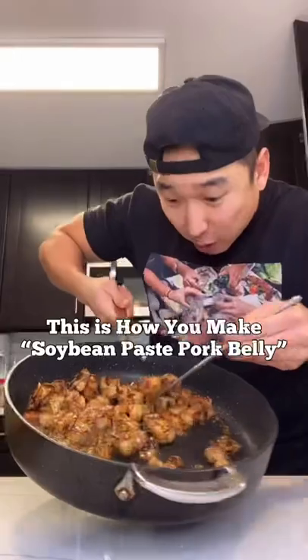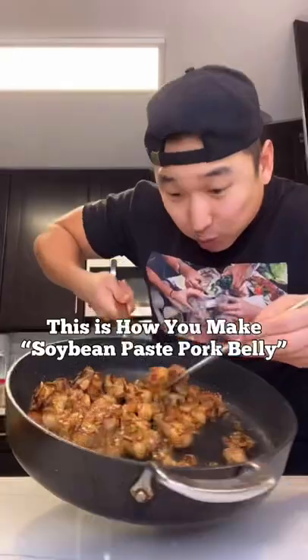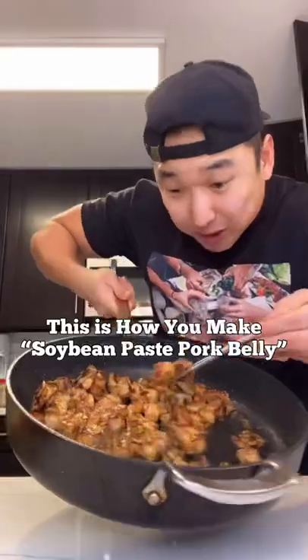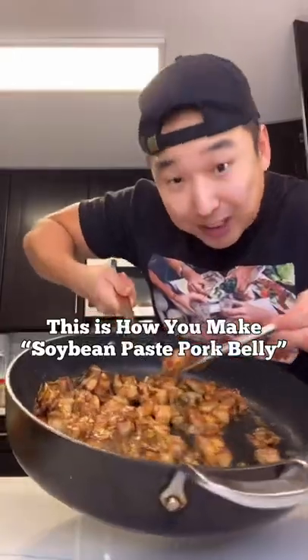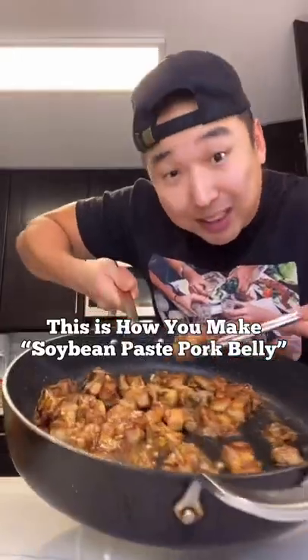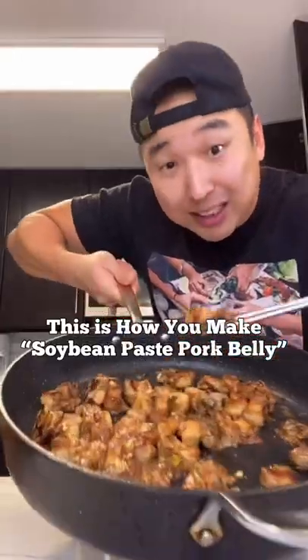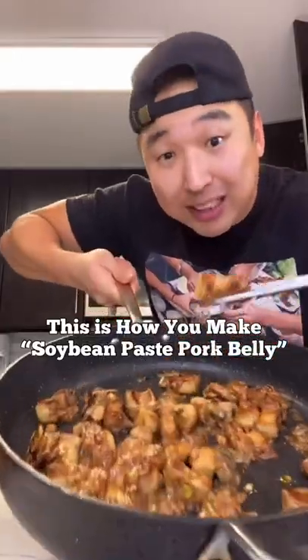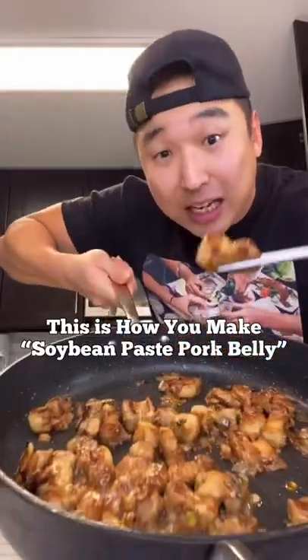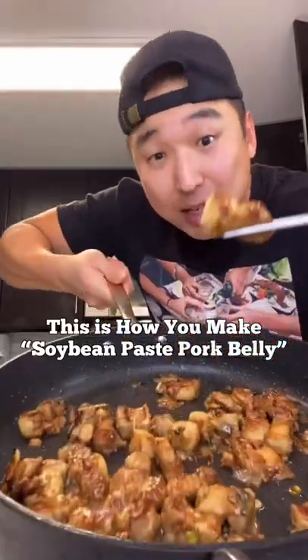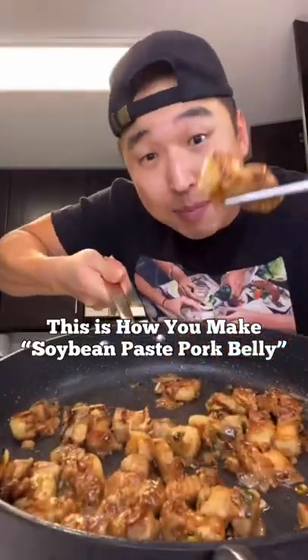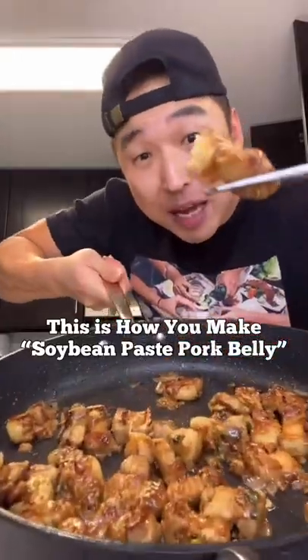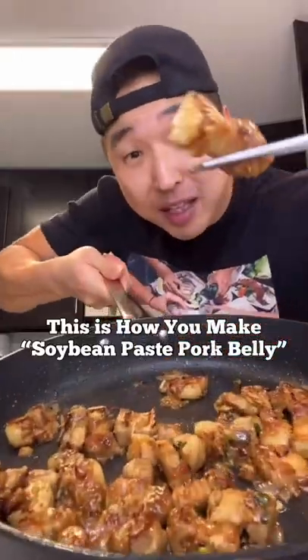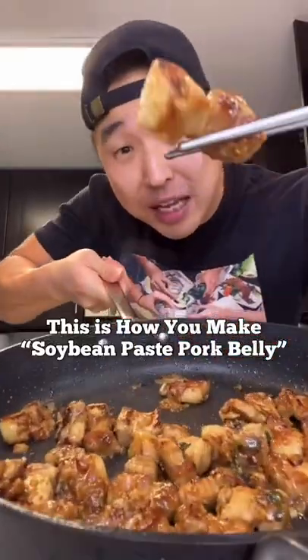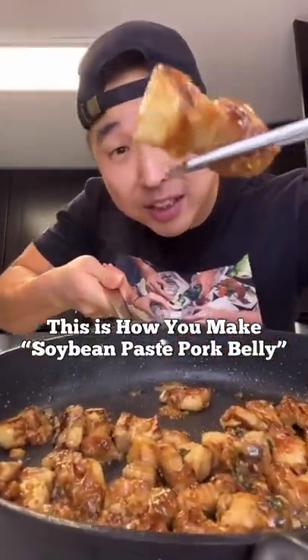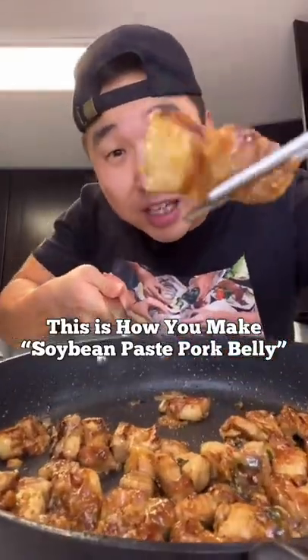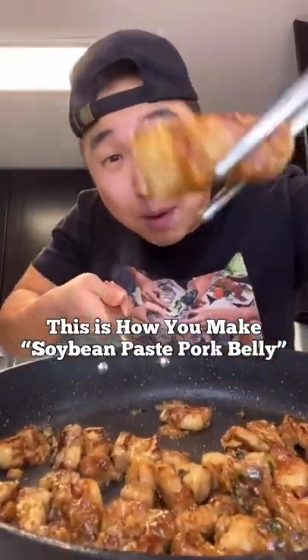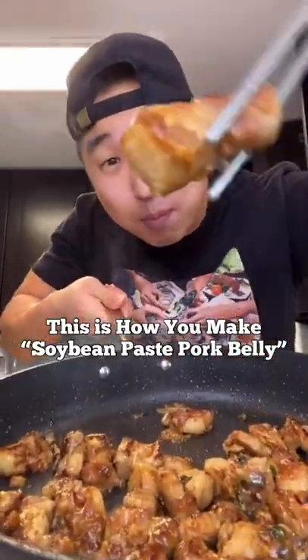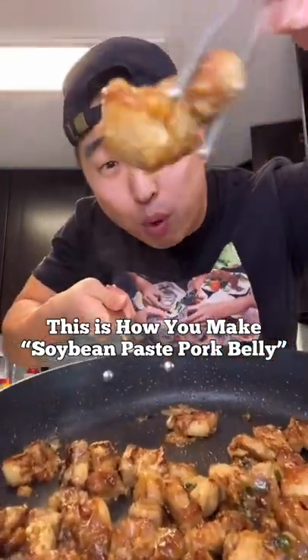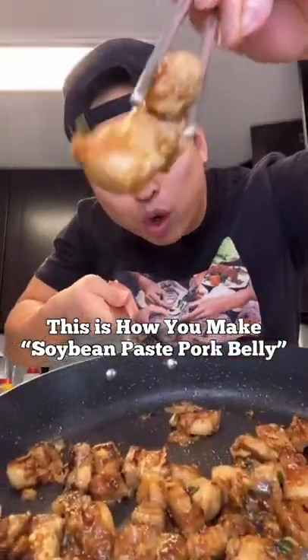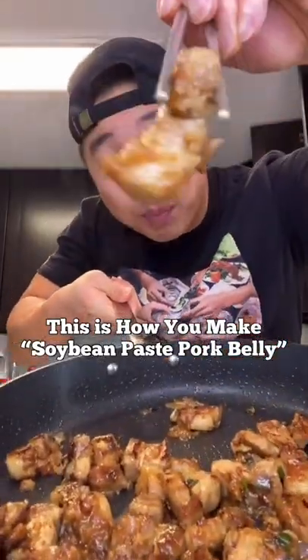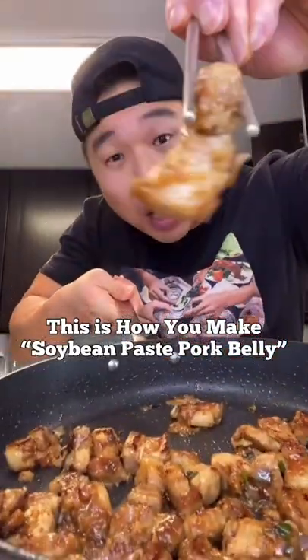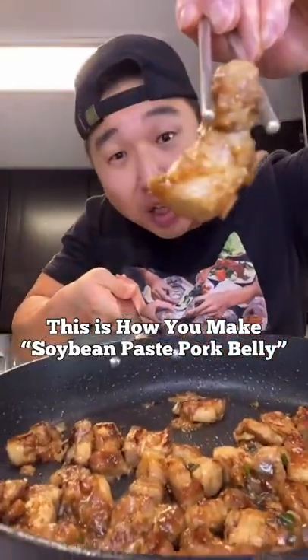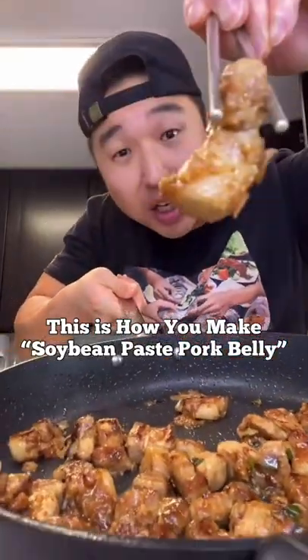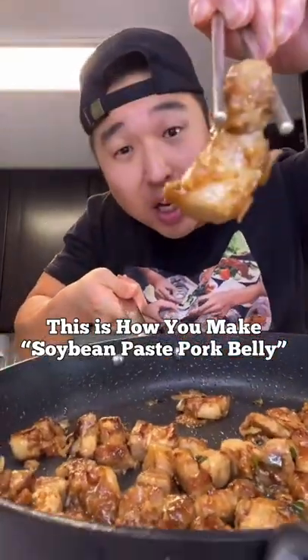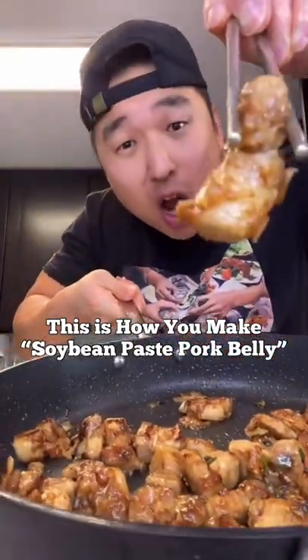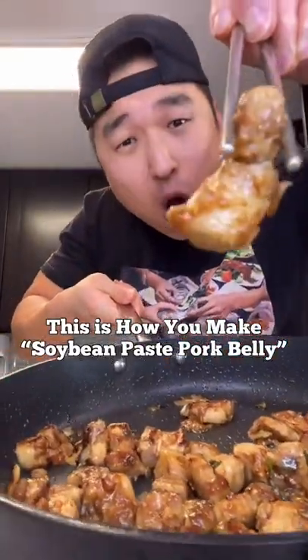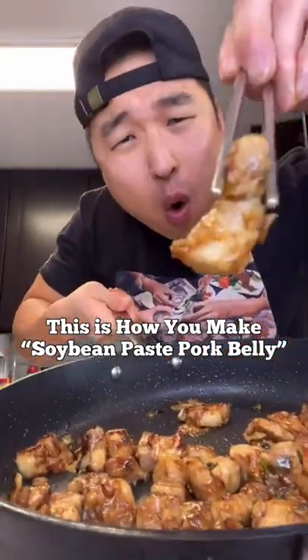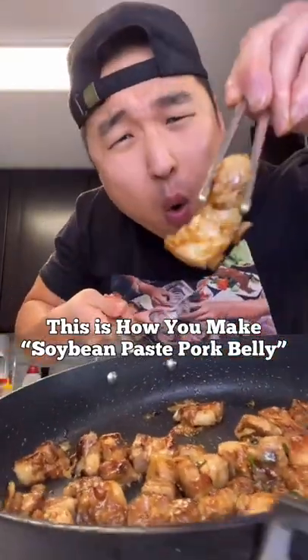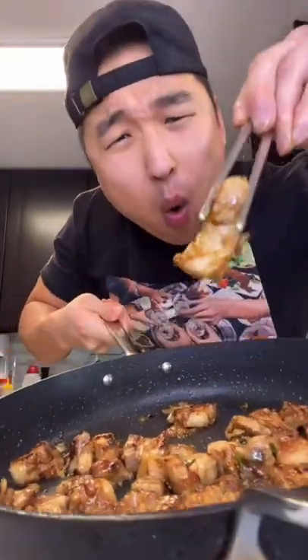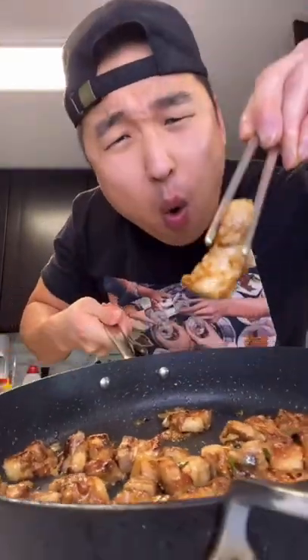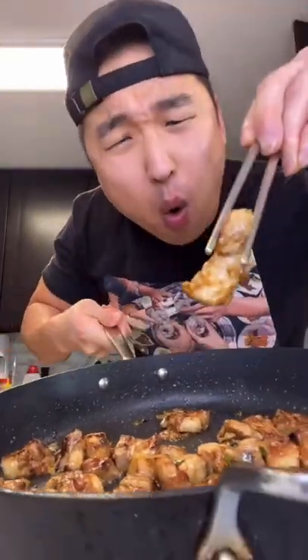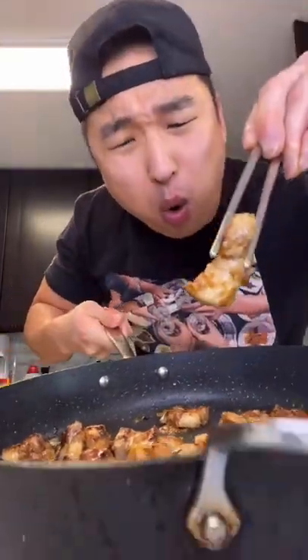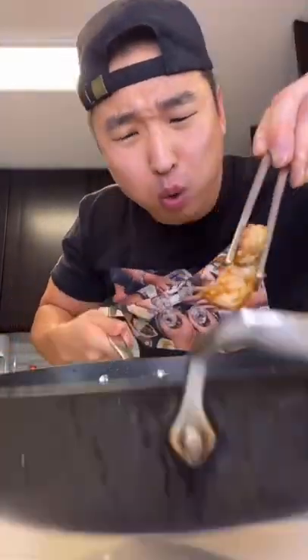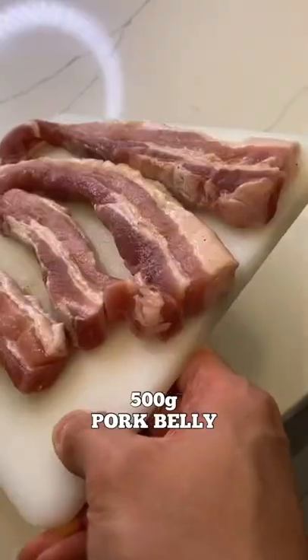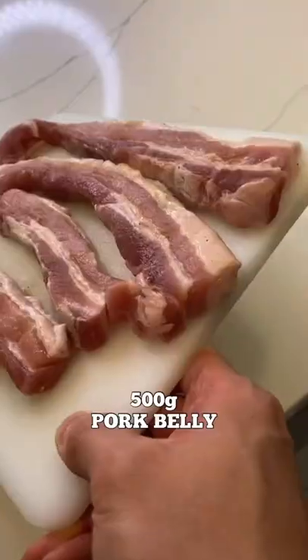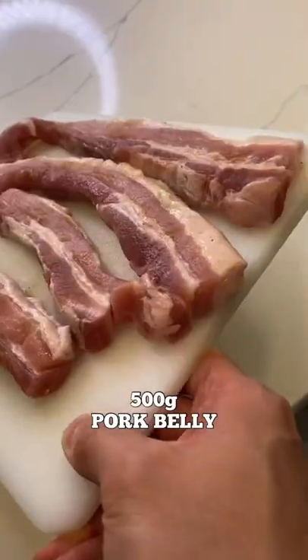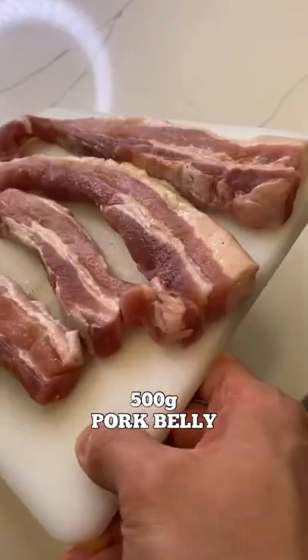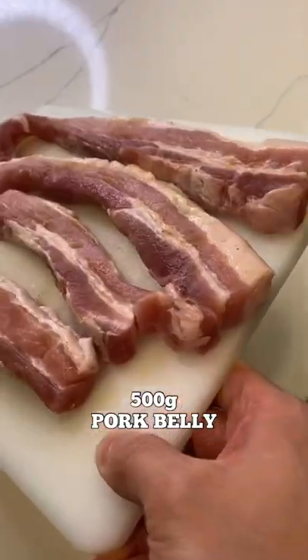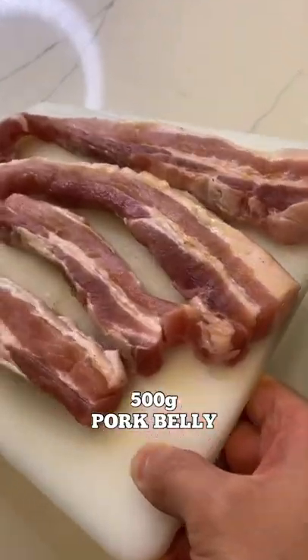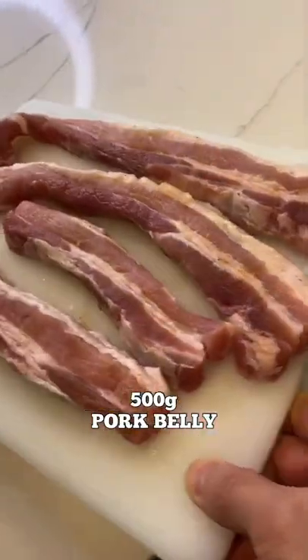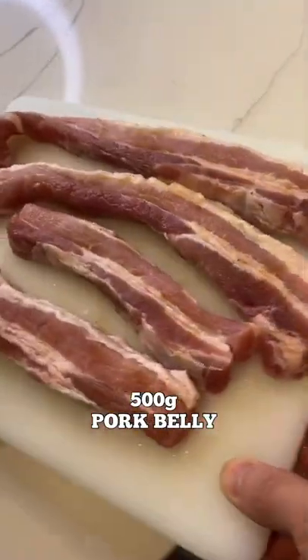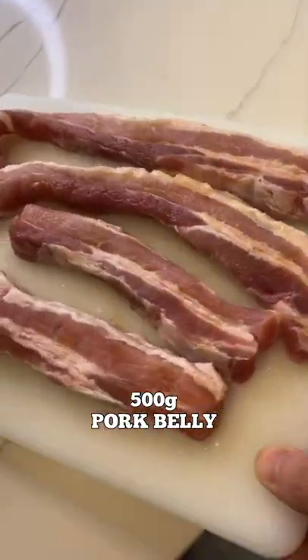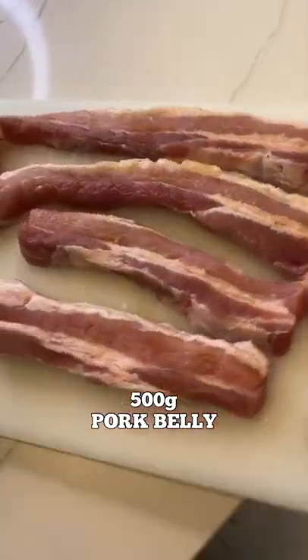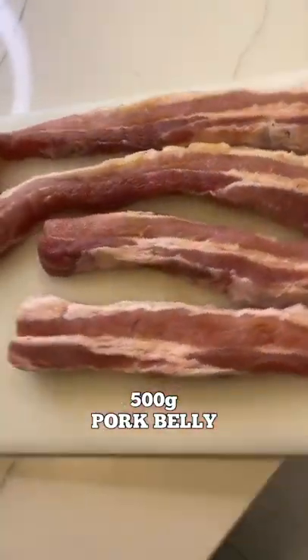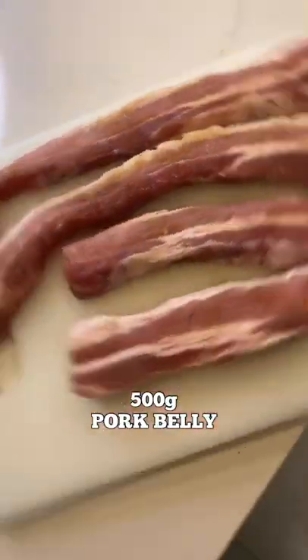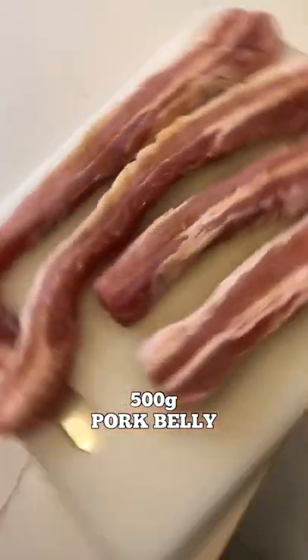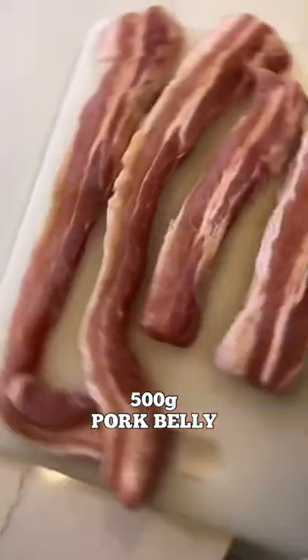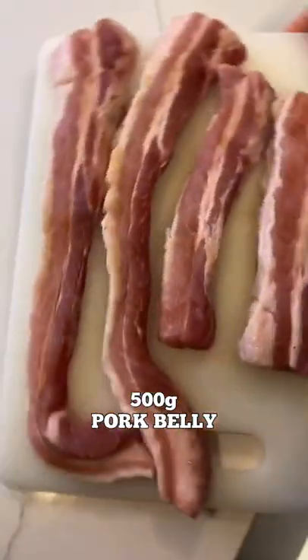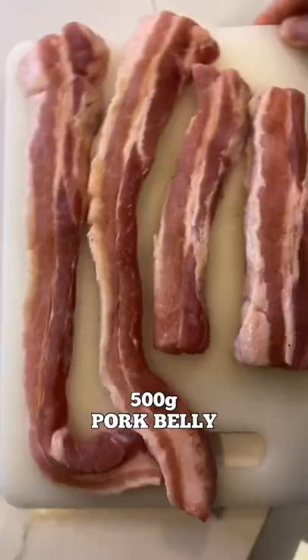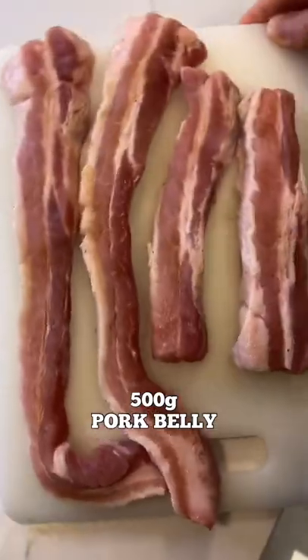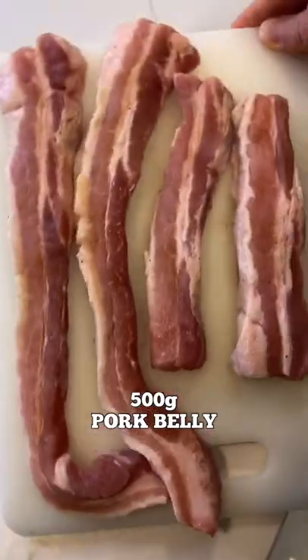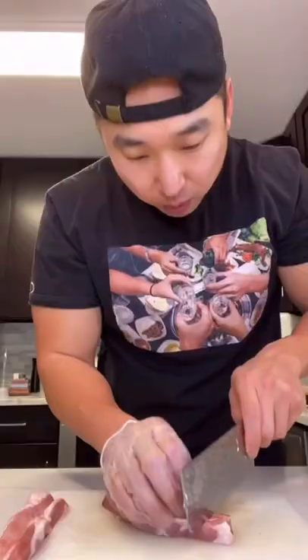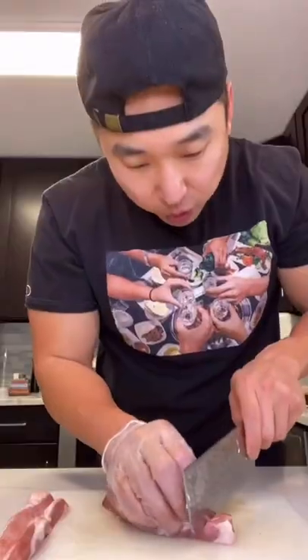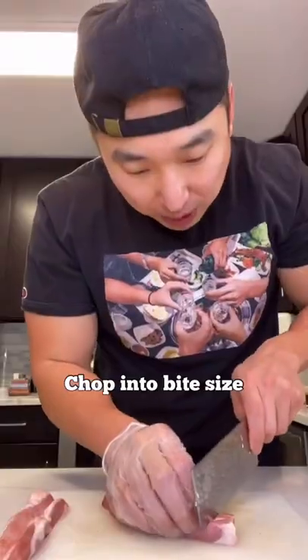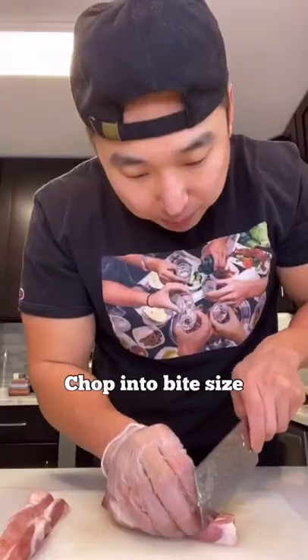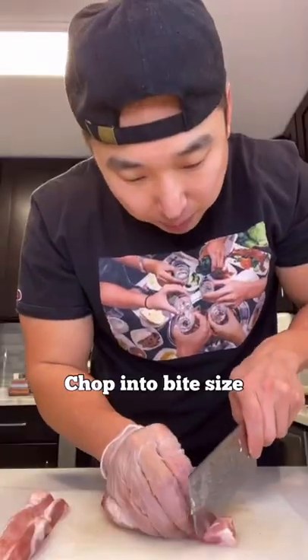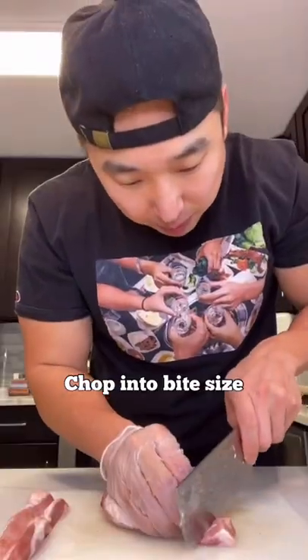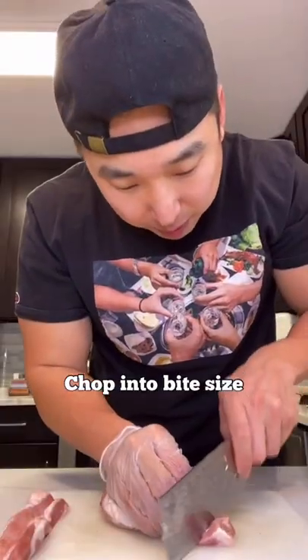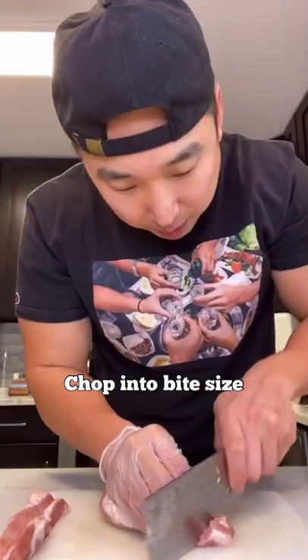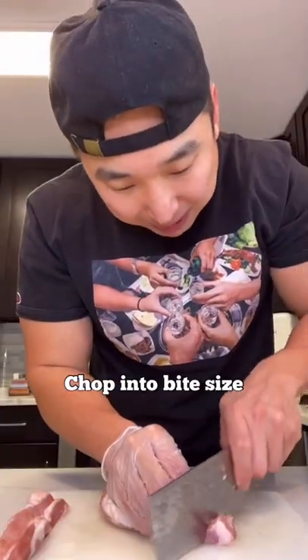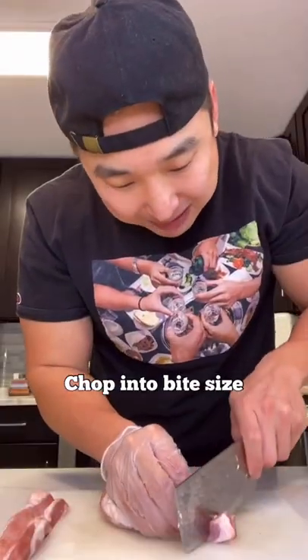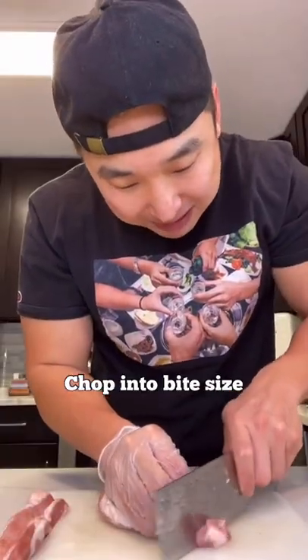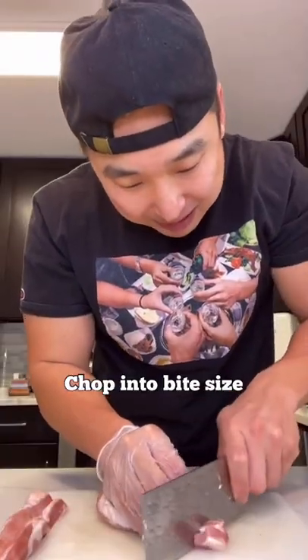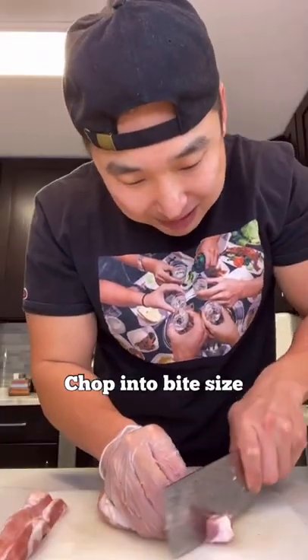This is how you make doenjang pork belly. 500 grams of pork belly — I'm gonna chop them up to bite size.